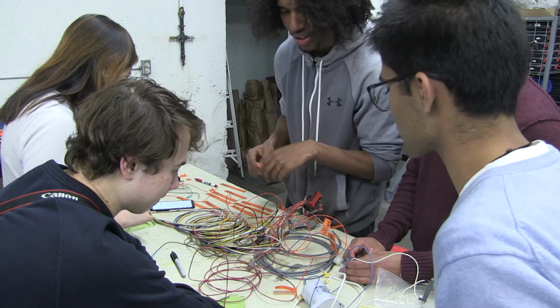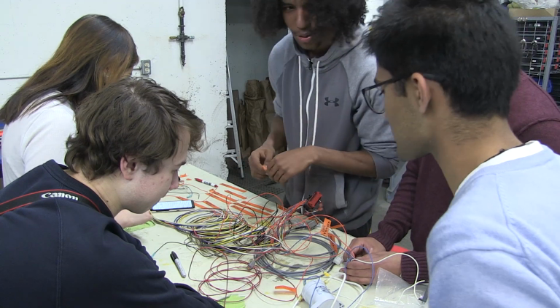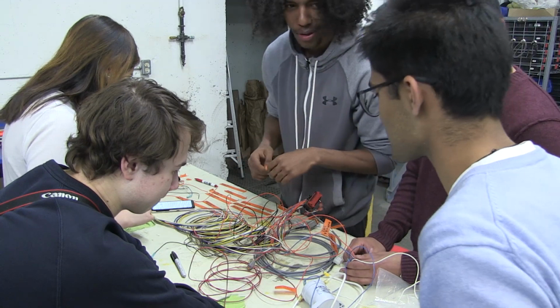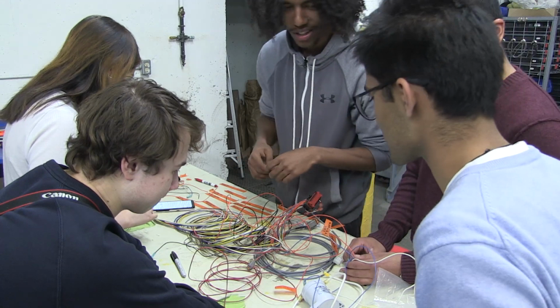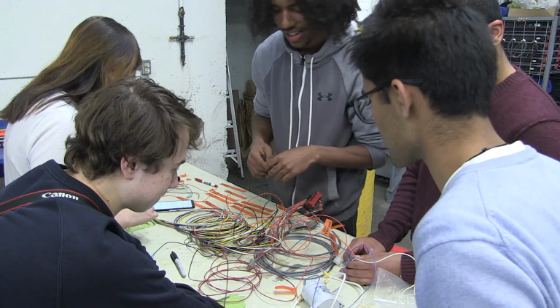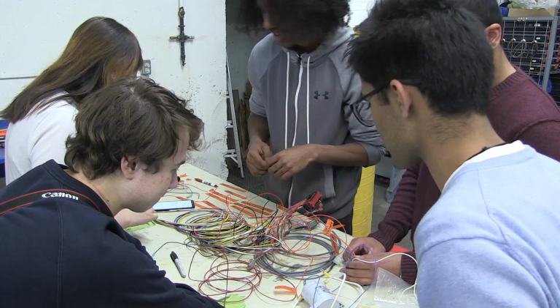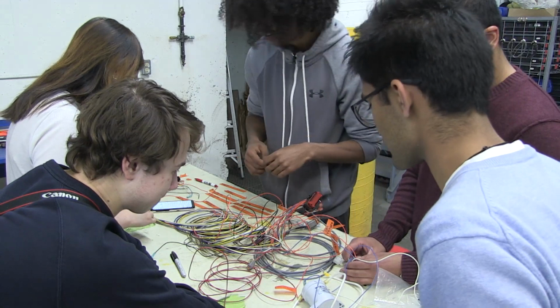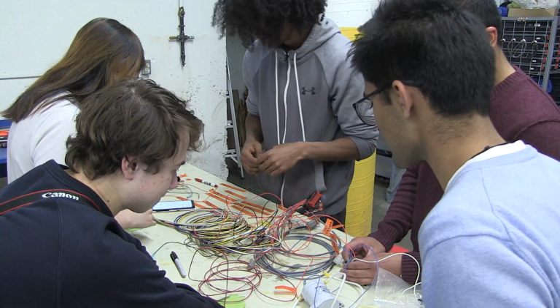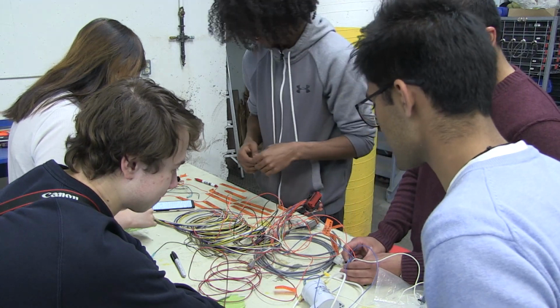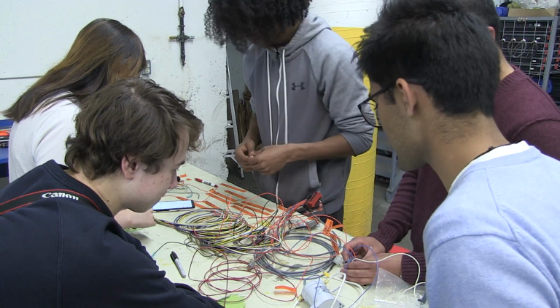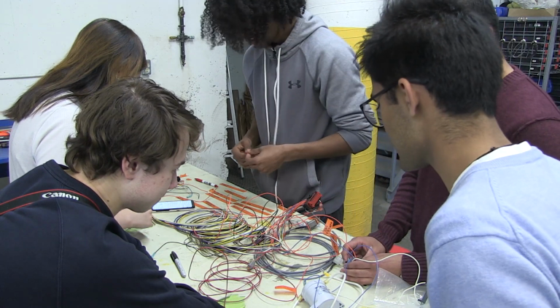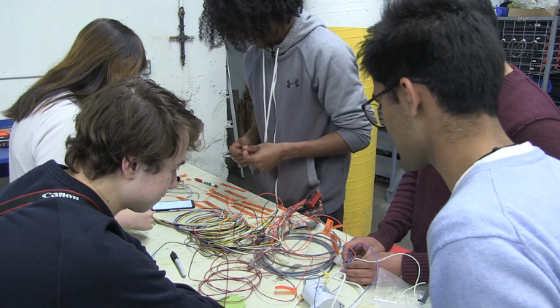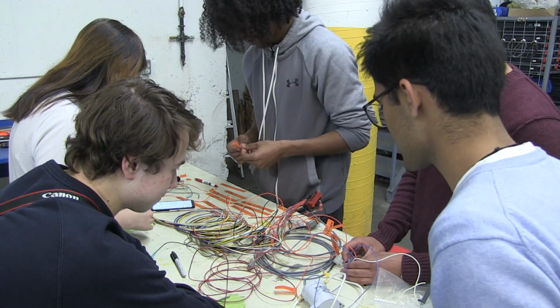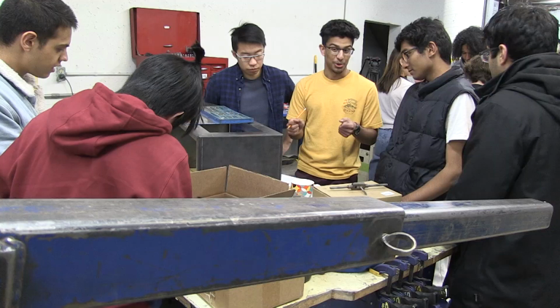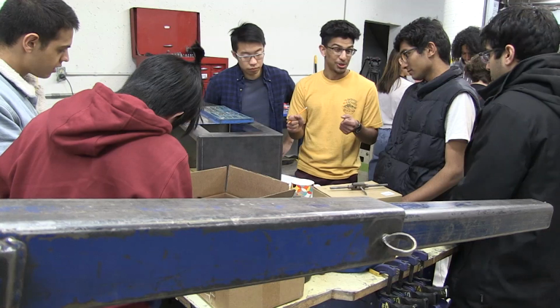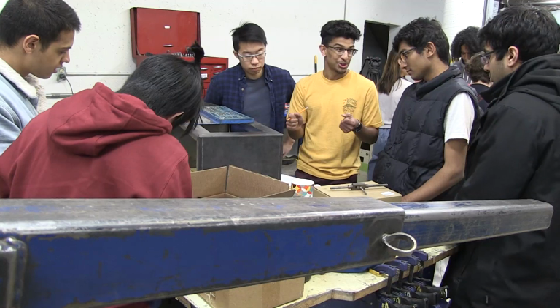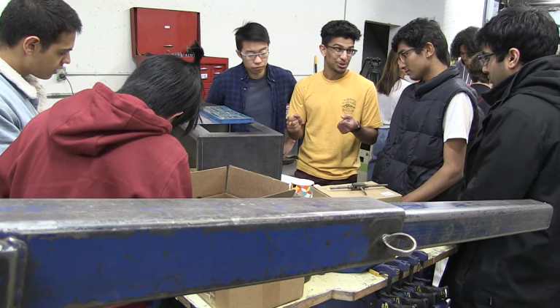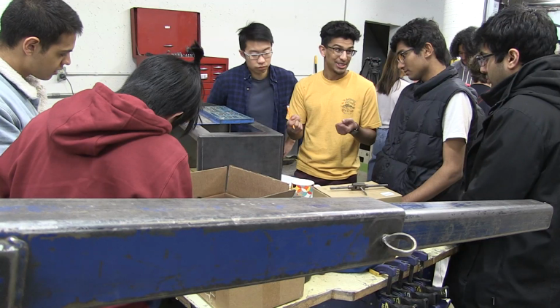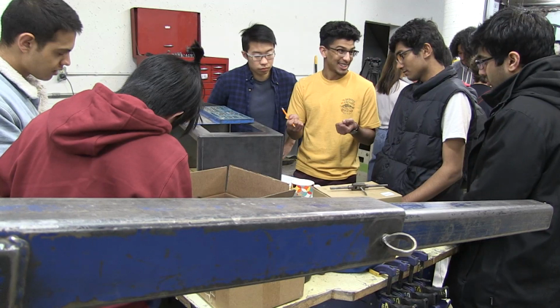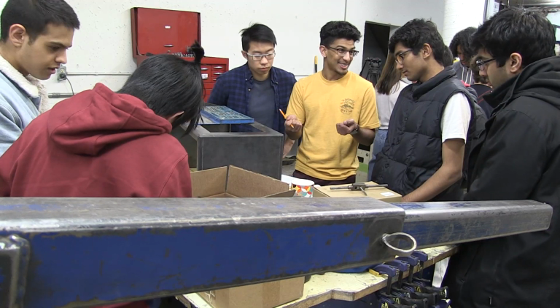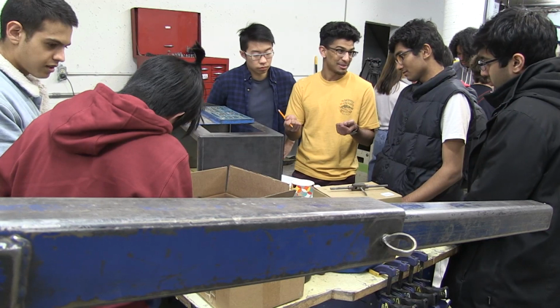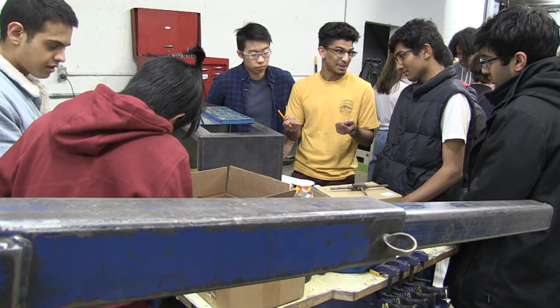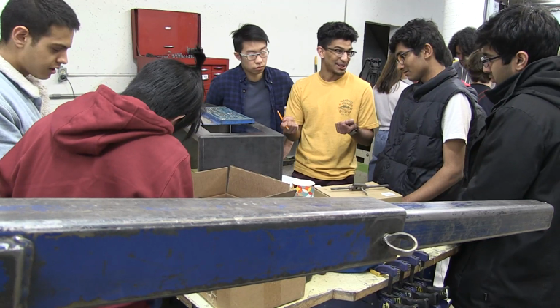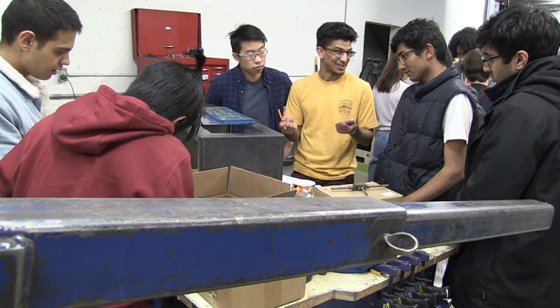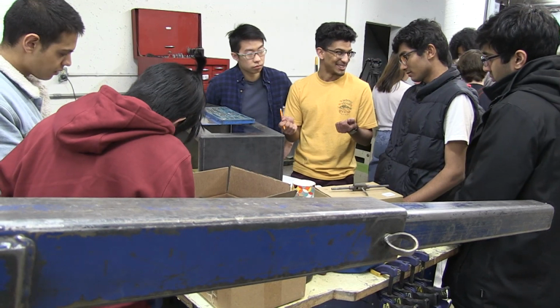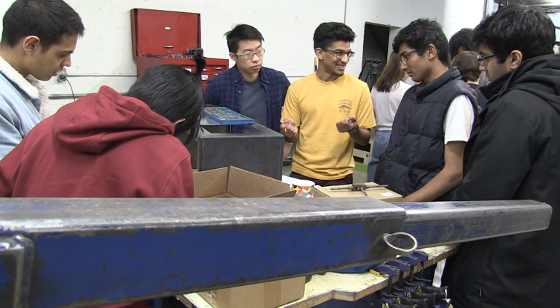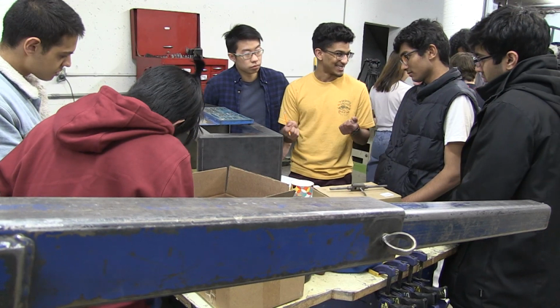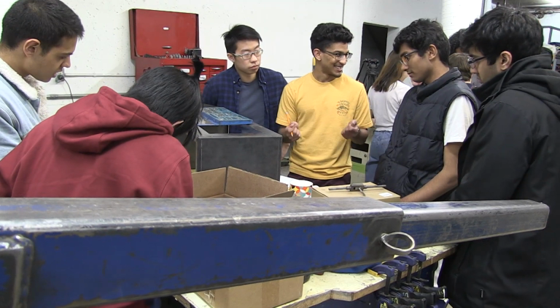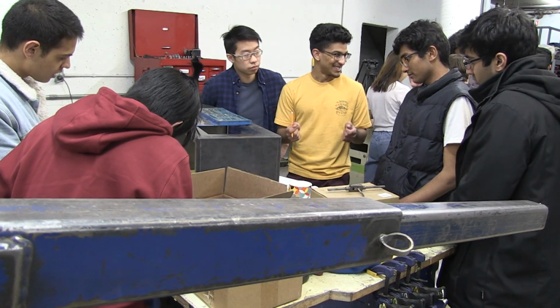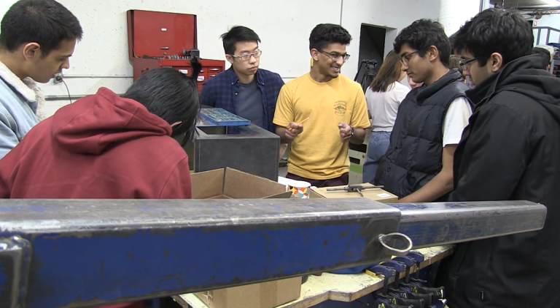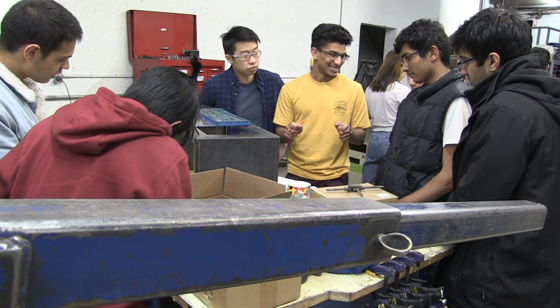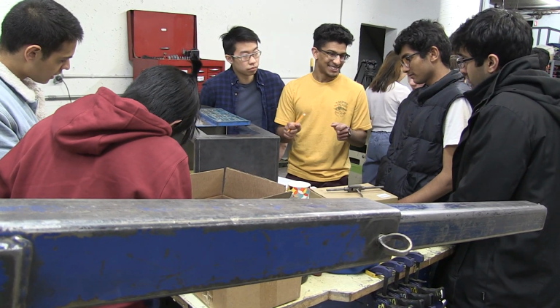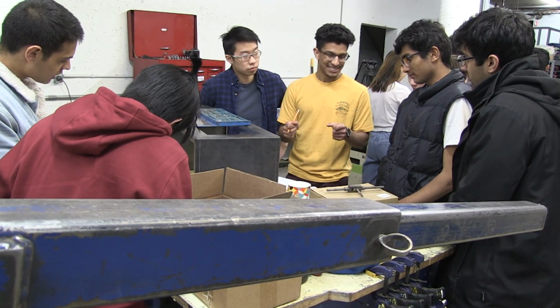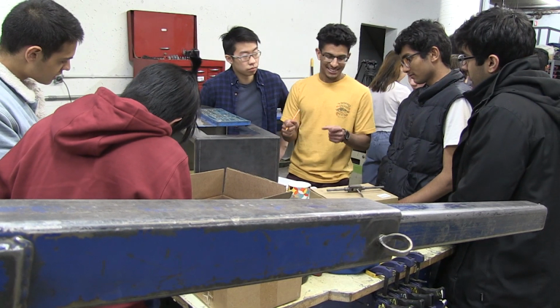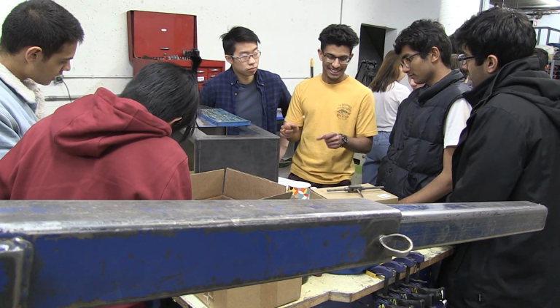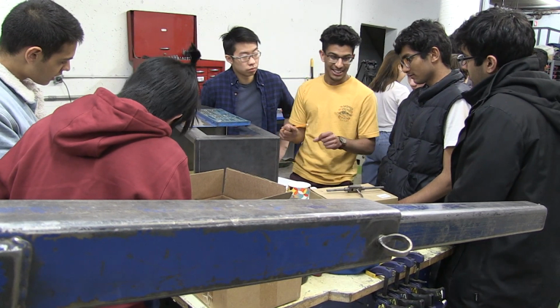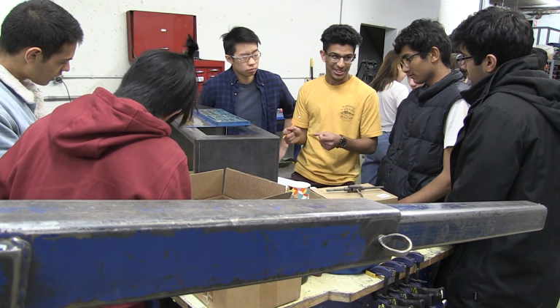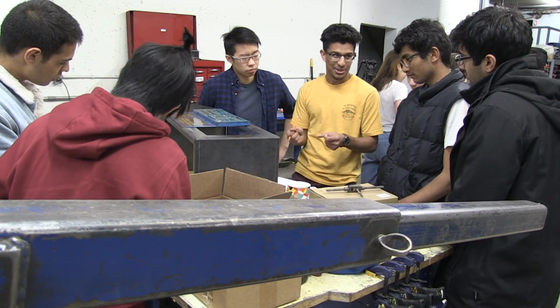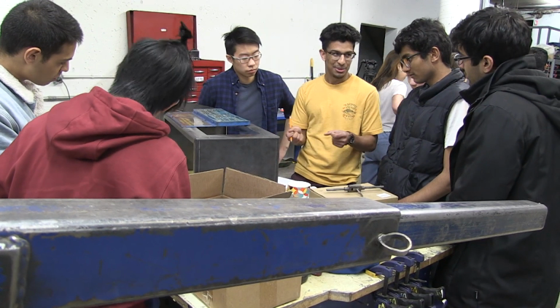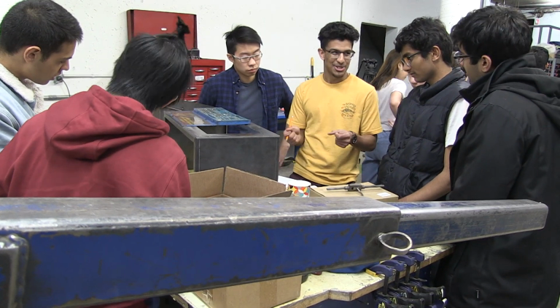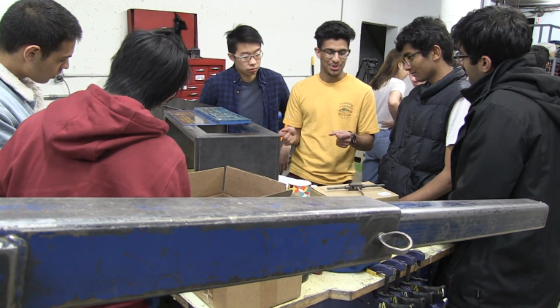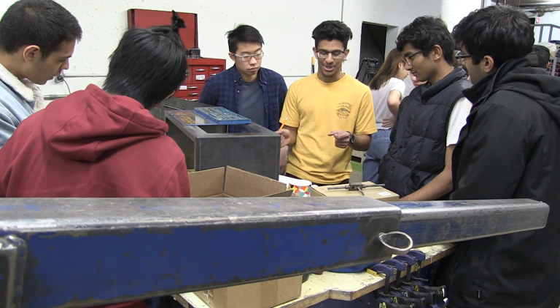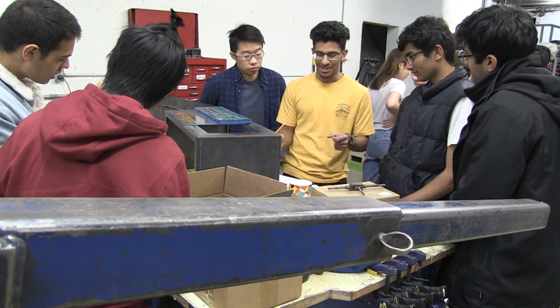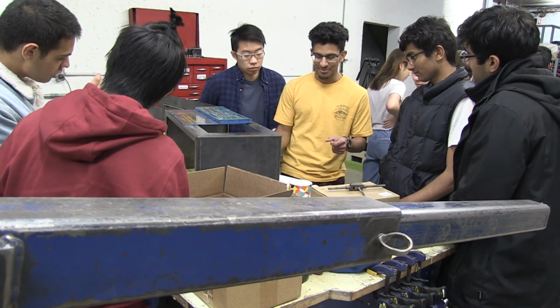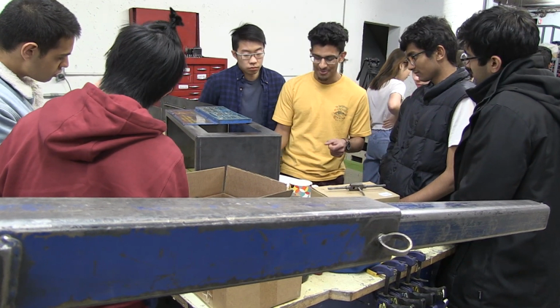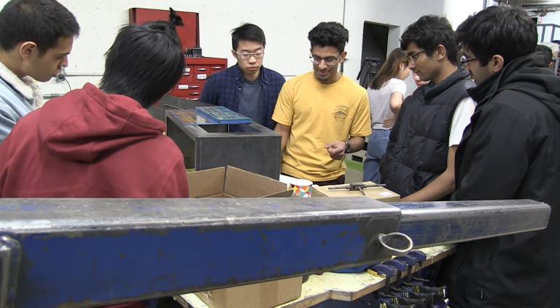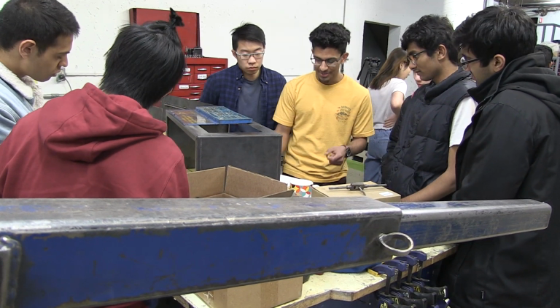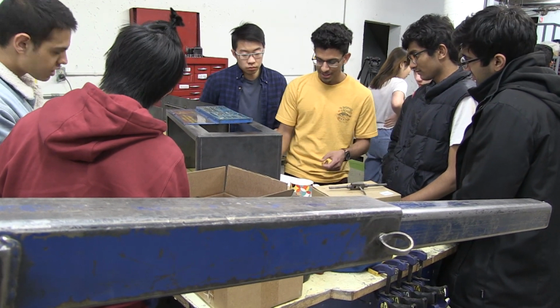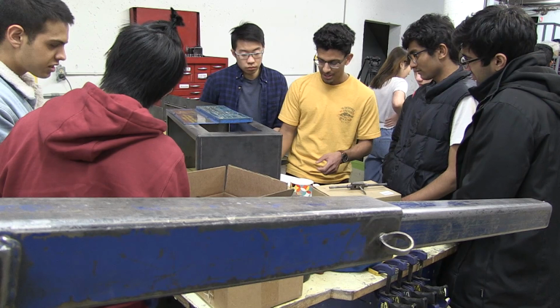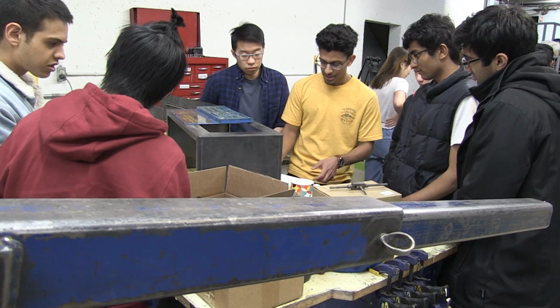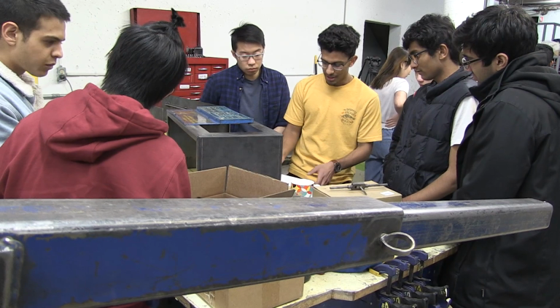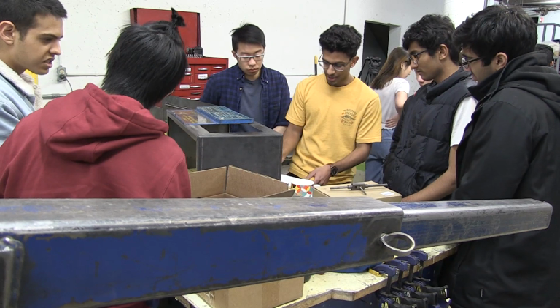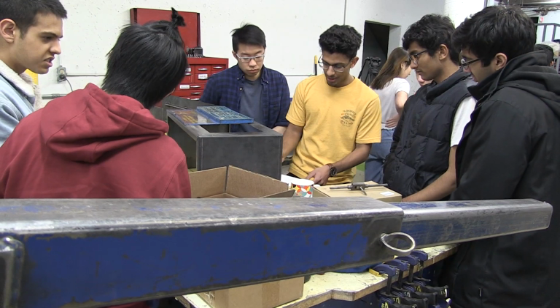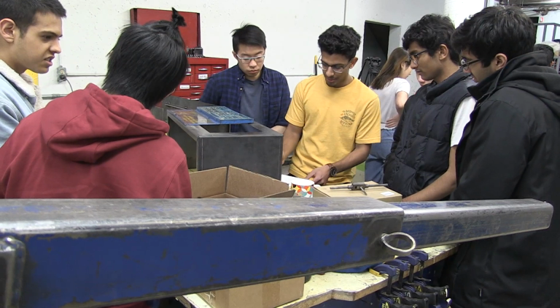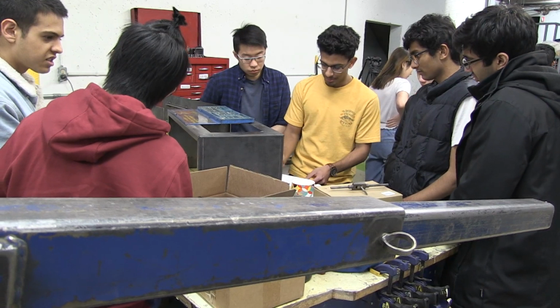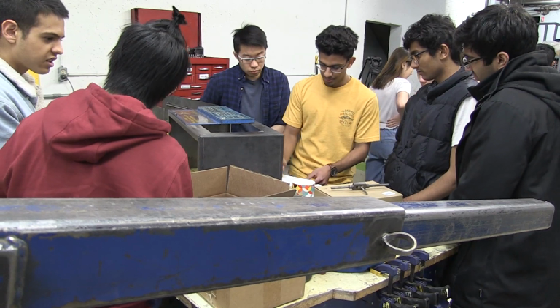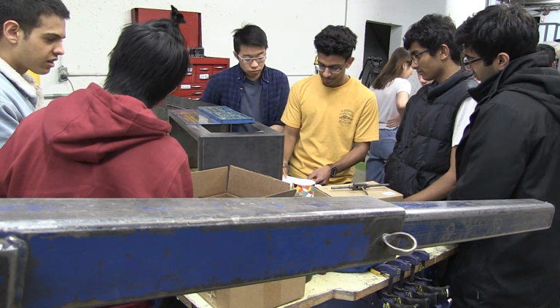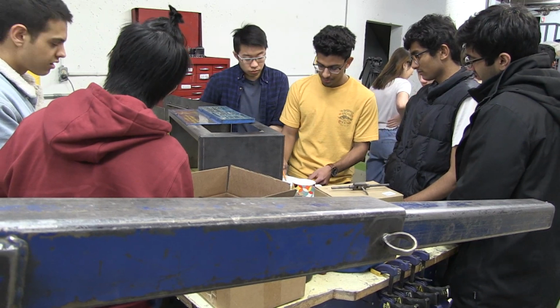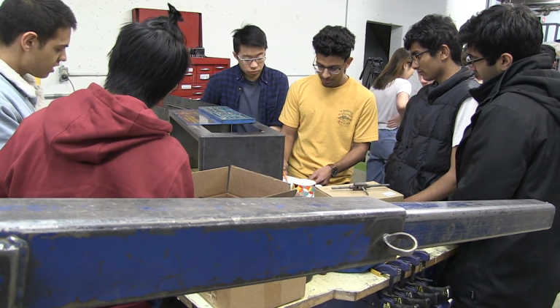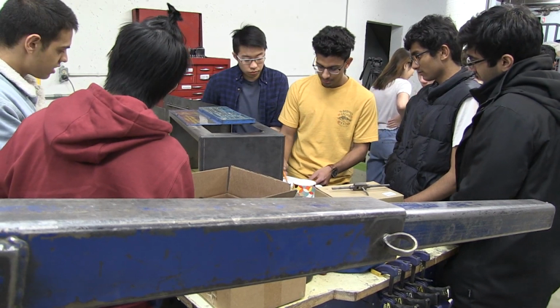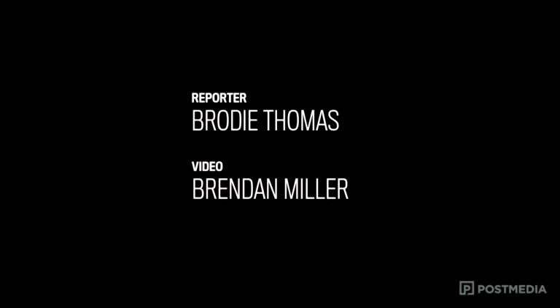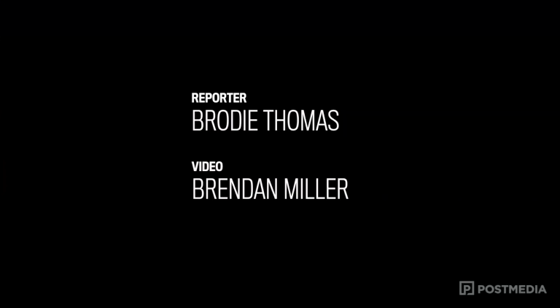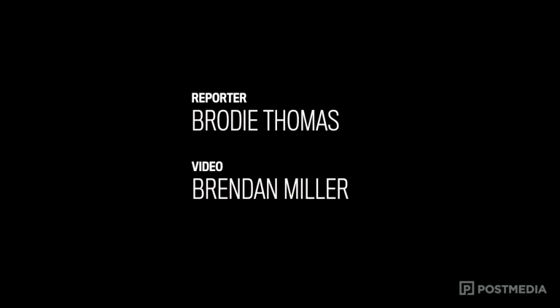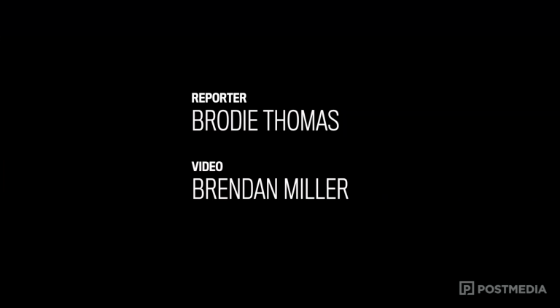I think that electric cars should be accessible to everyone. And if you've driven one, you know what I mean — they're incredible, they're fun. And that's why we want to do this. We'll see you next time. Bye.